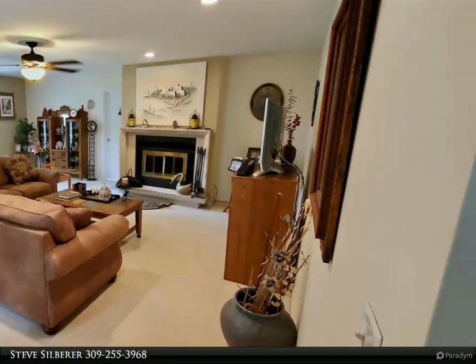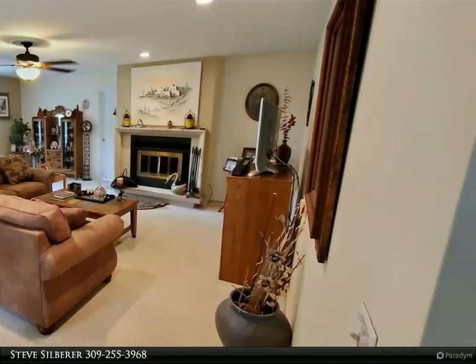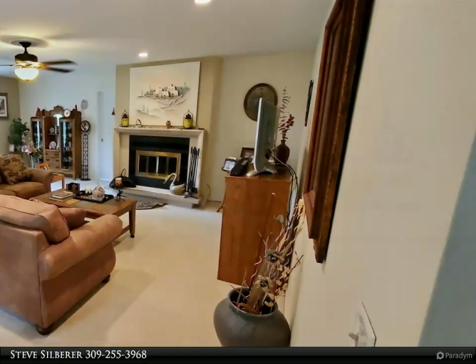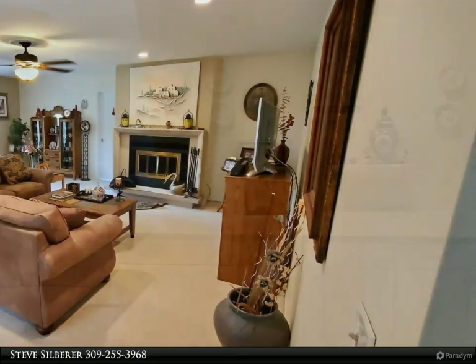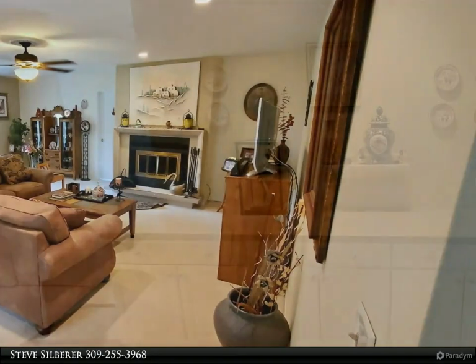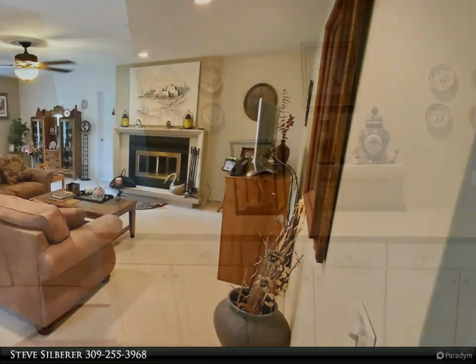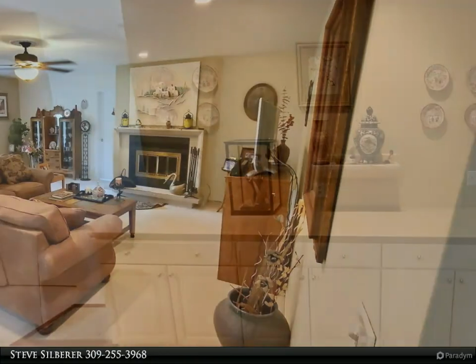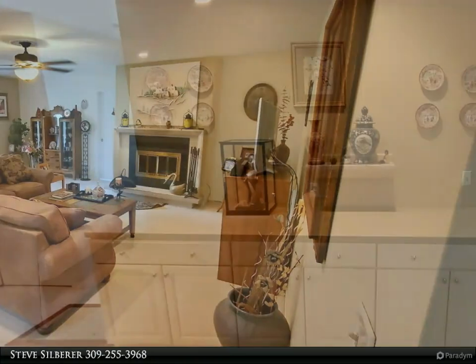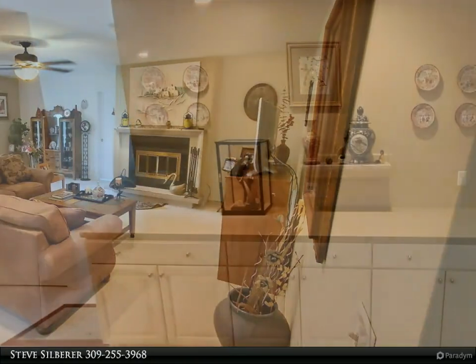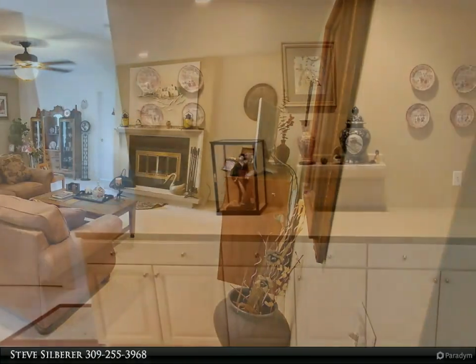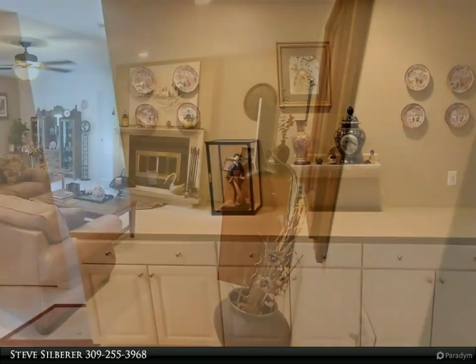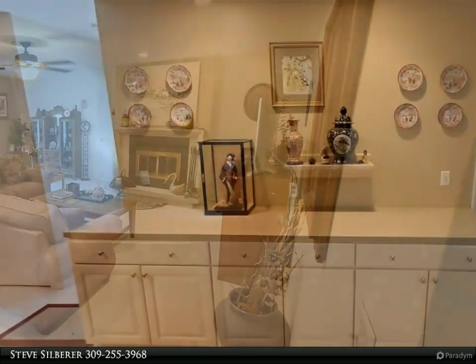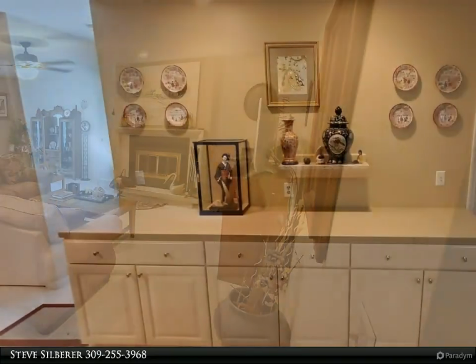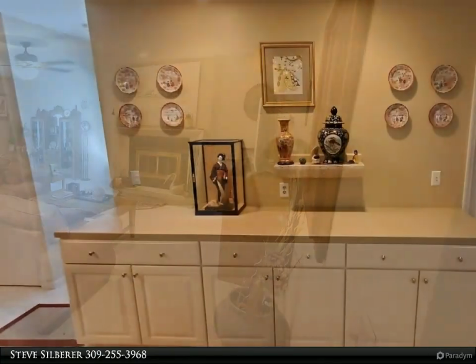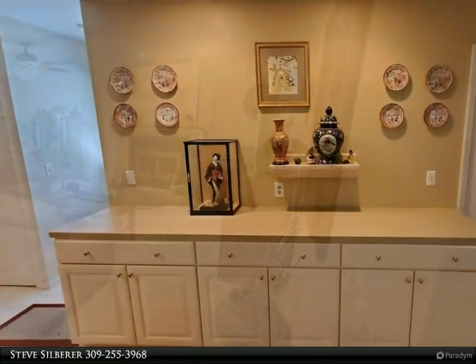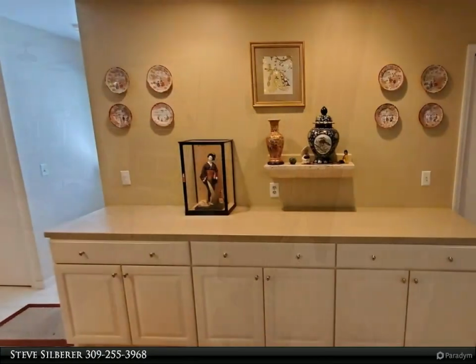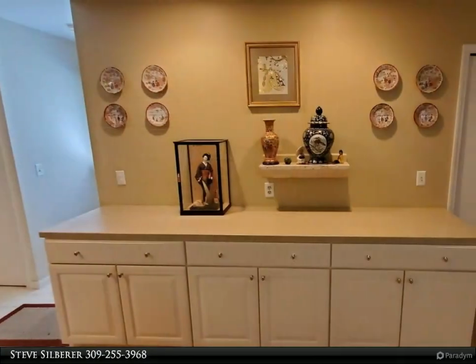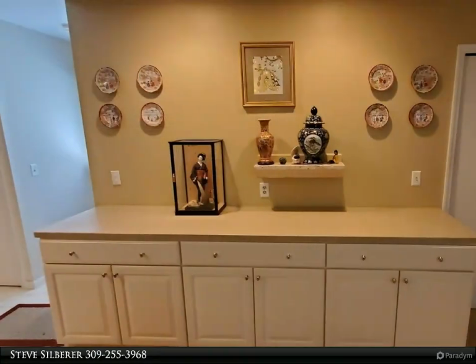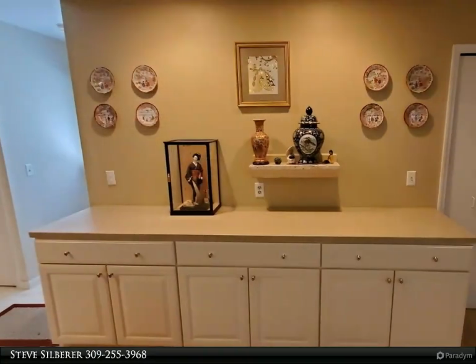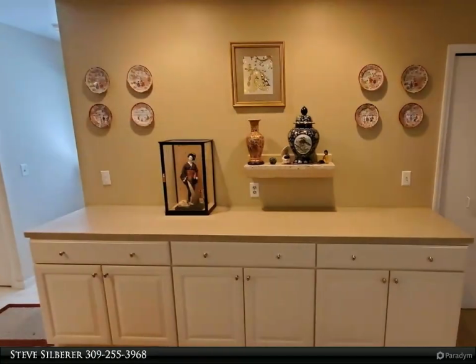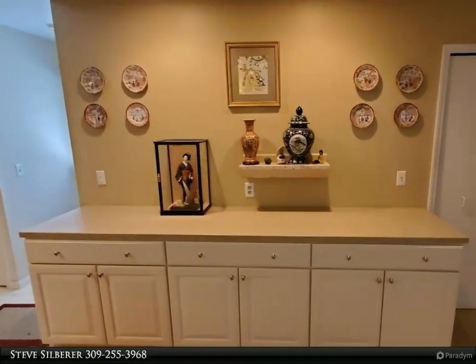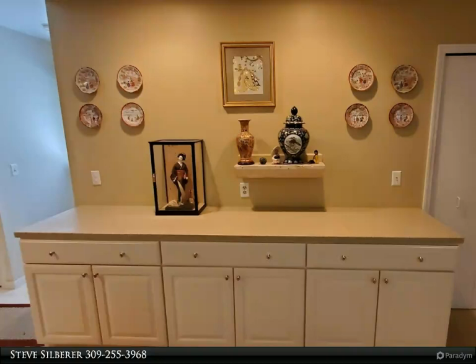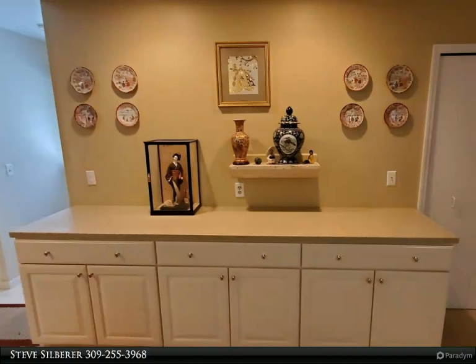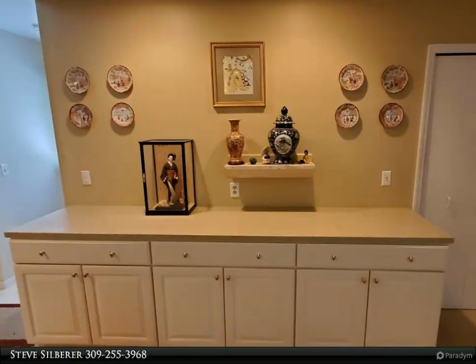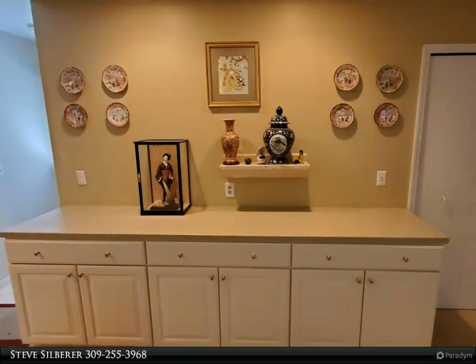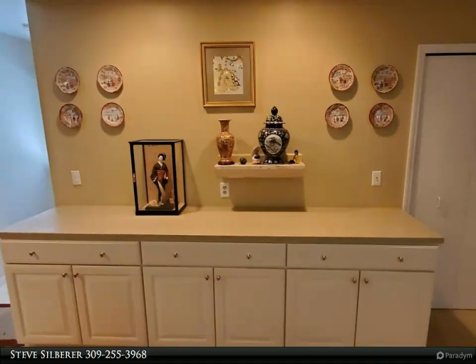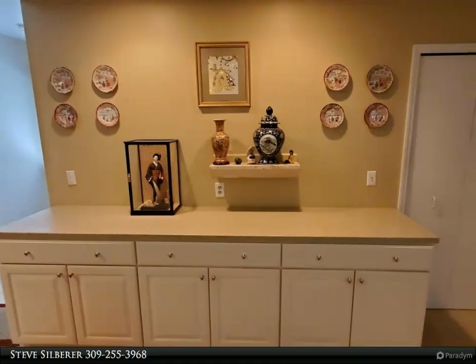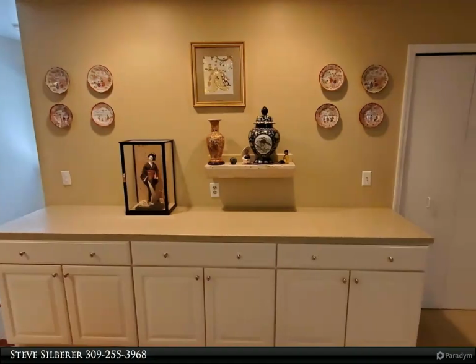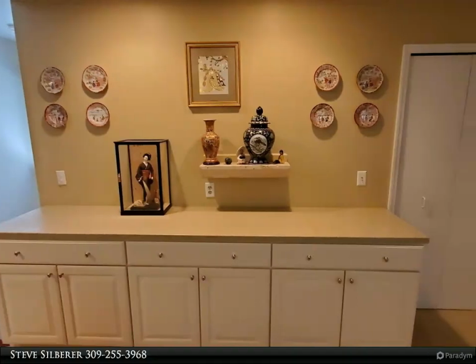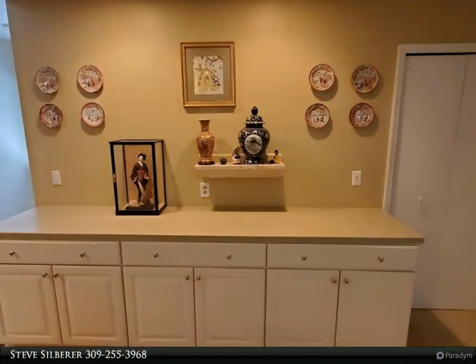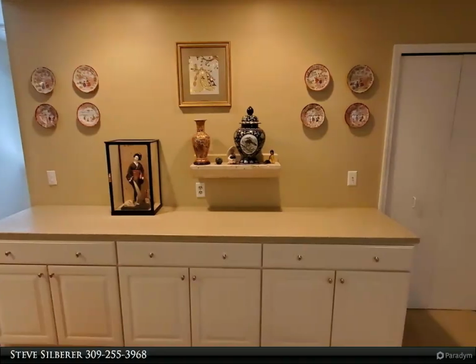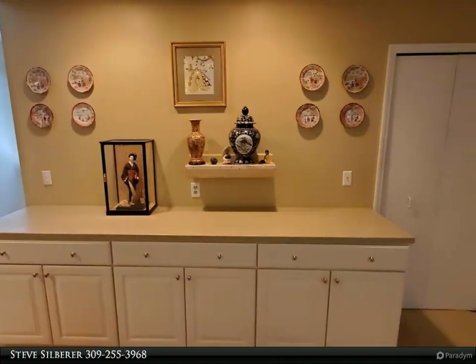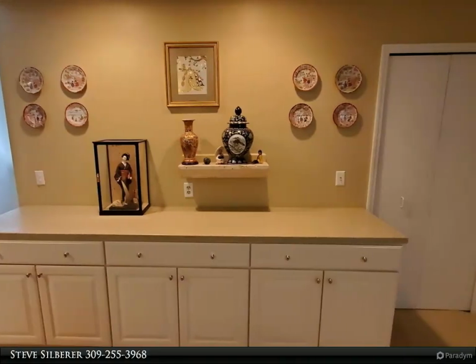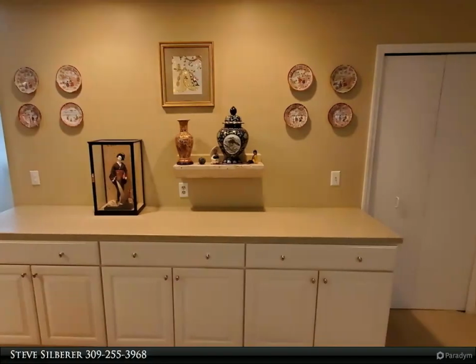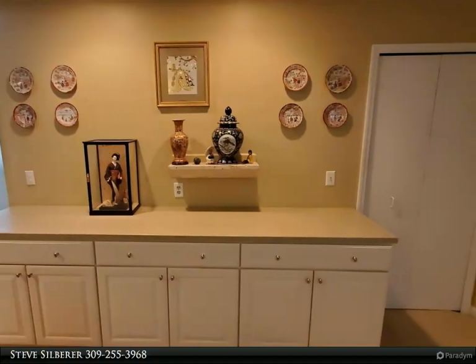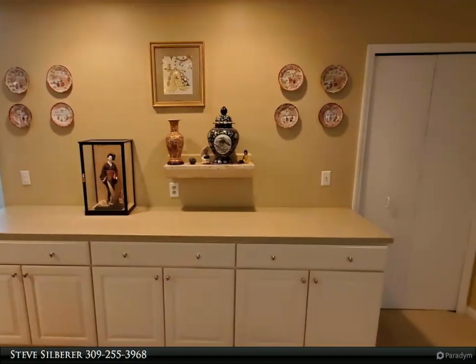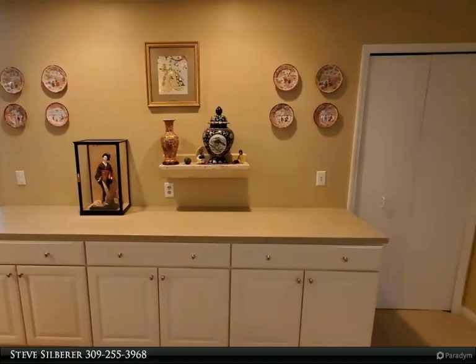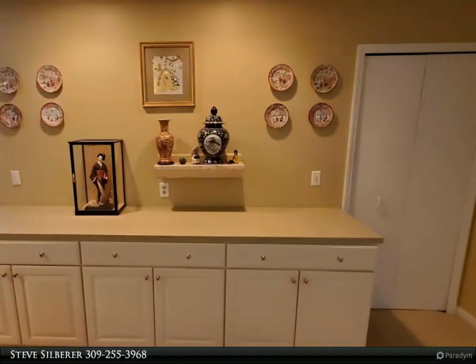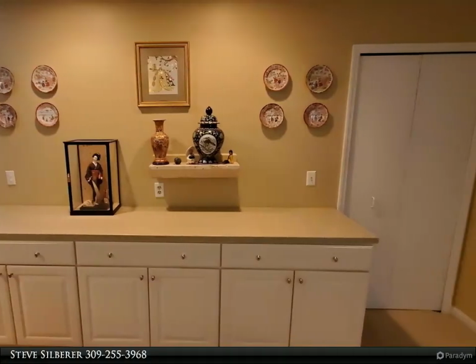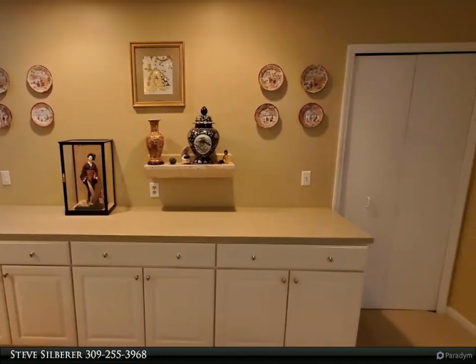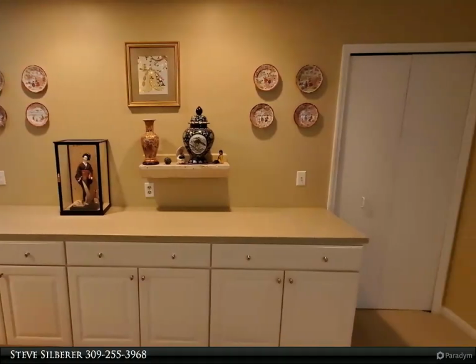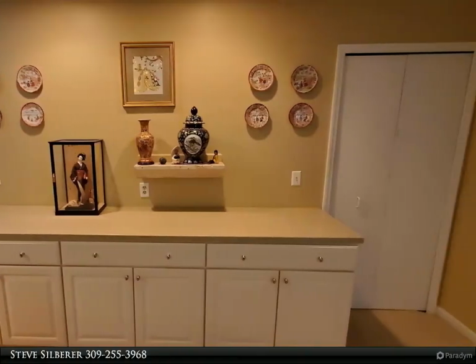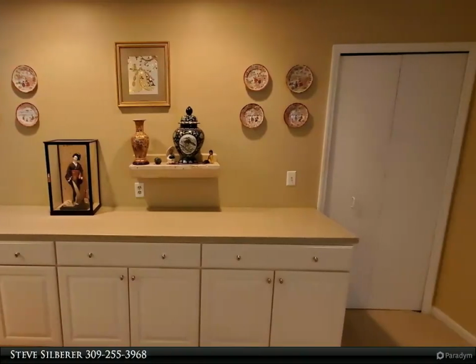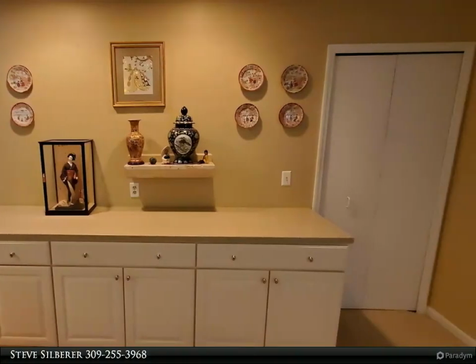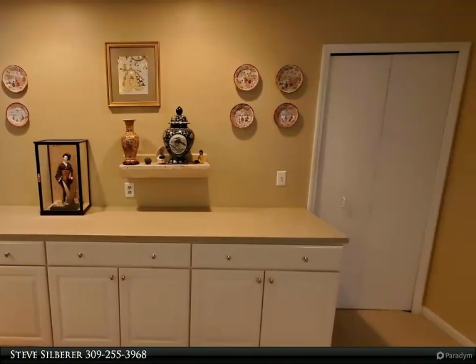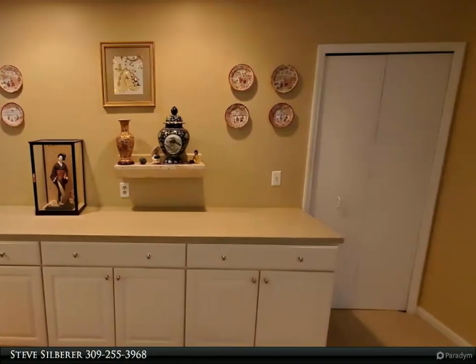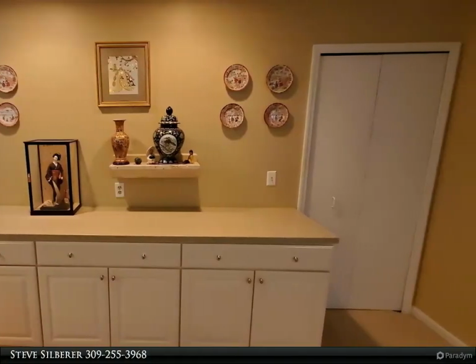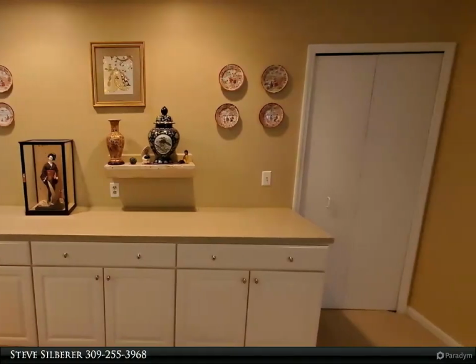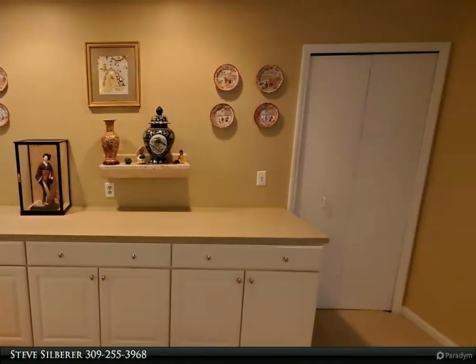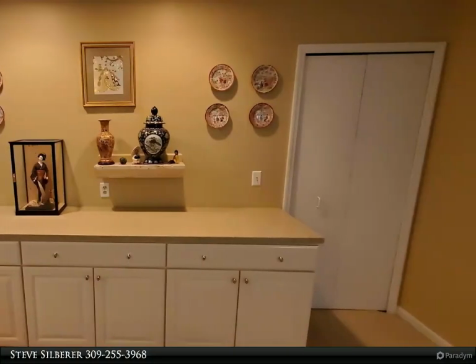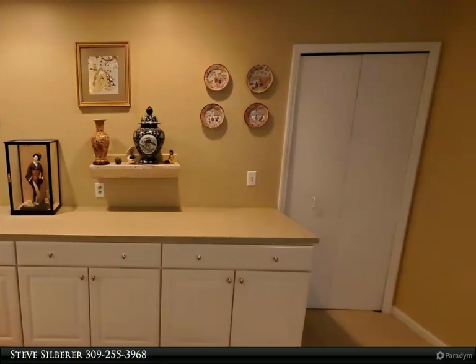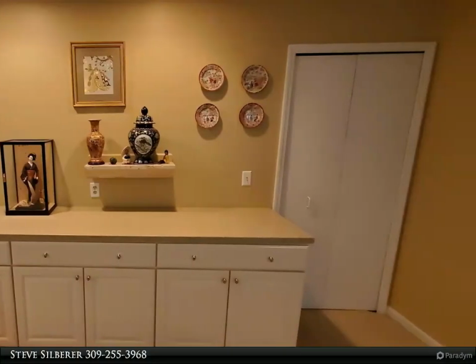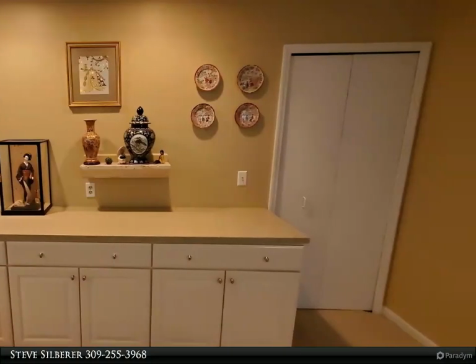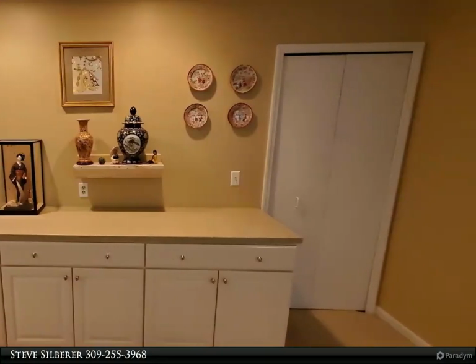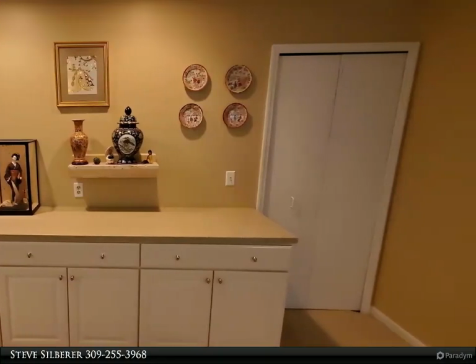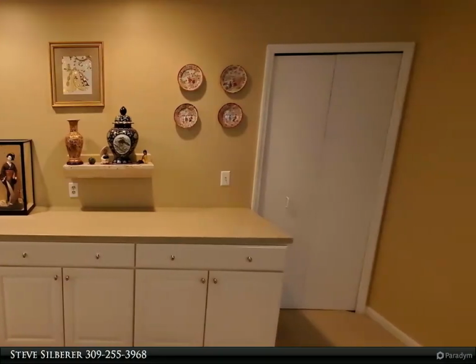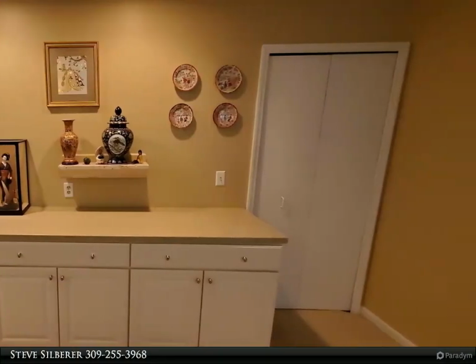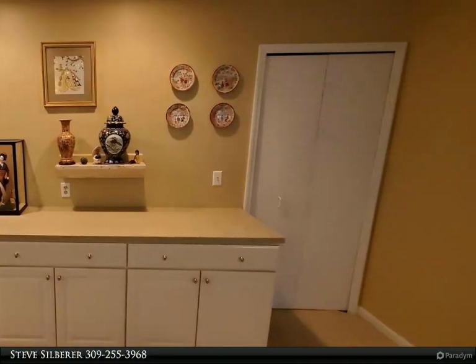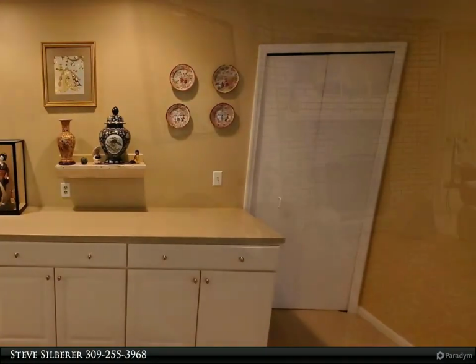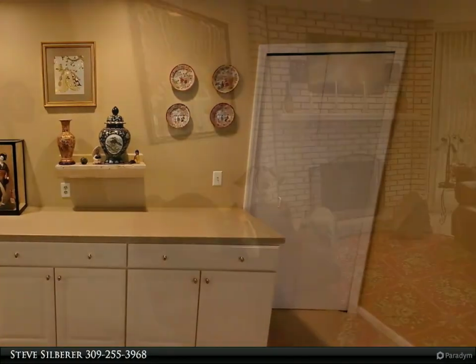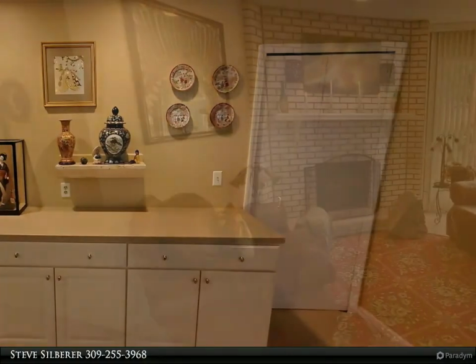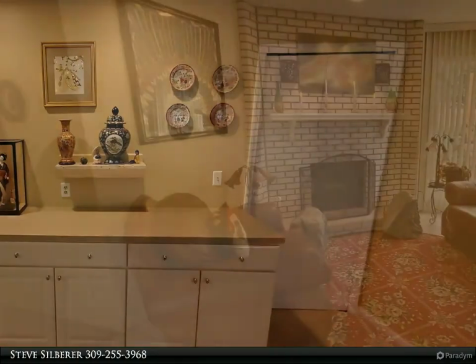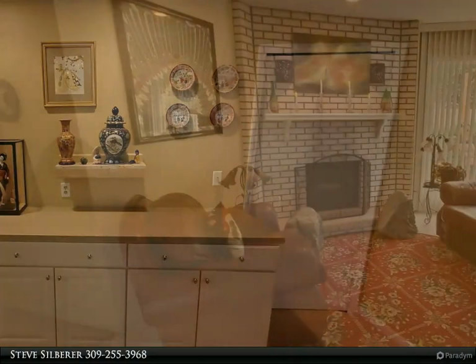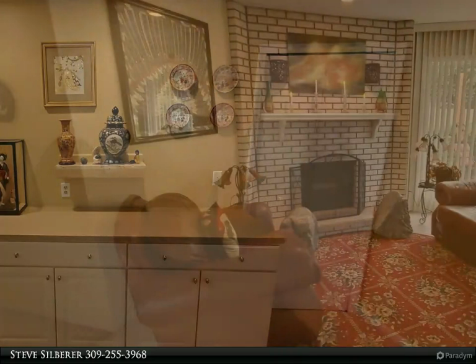Just off the family area is a beautiful kitchen with white cabinetry, stainless steel appliances, granite countertops, and a breakfast area.